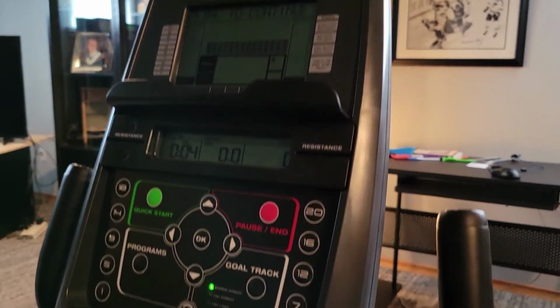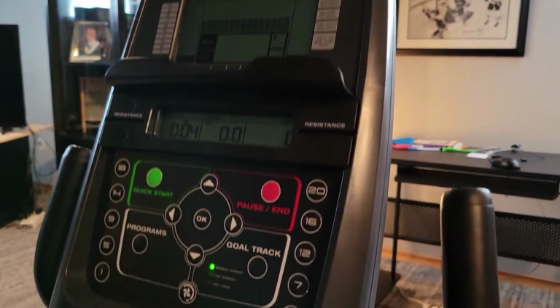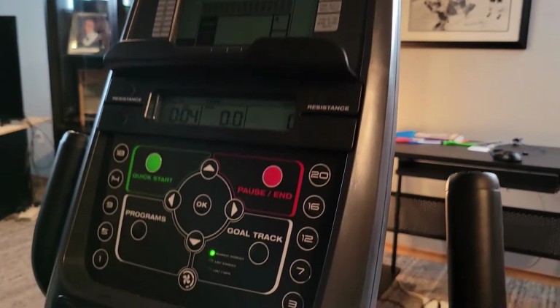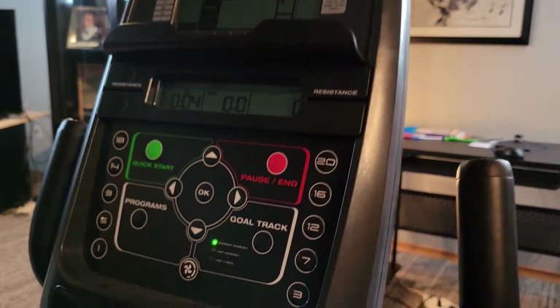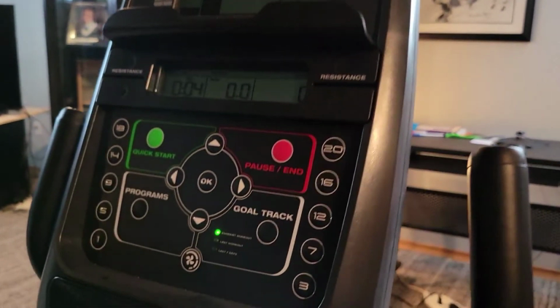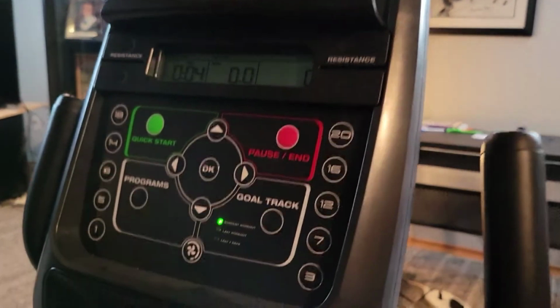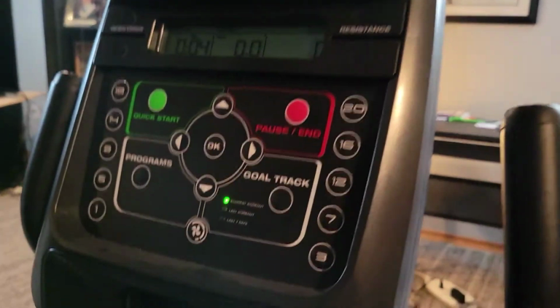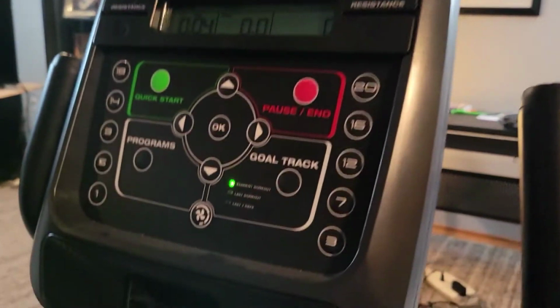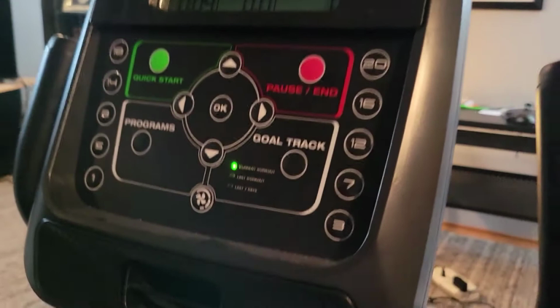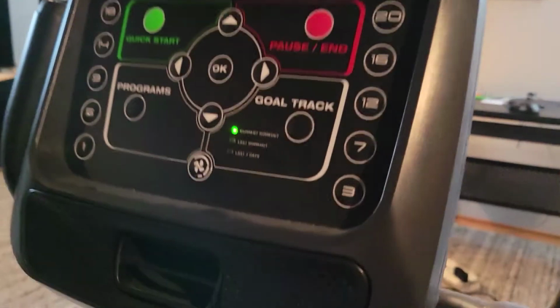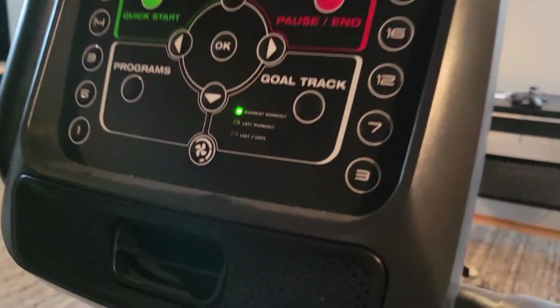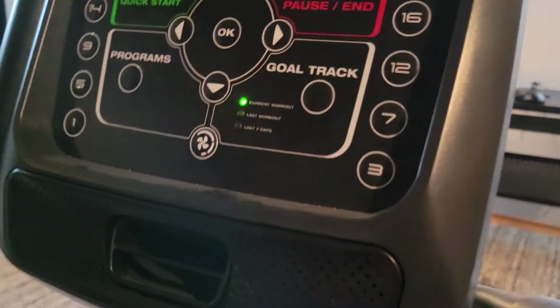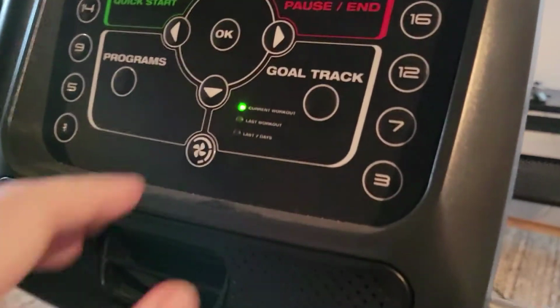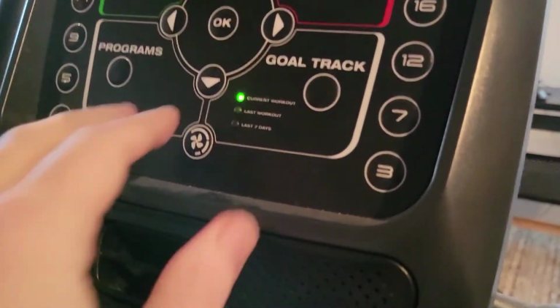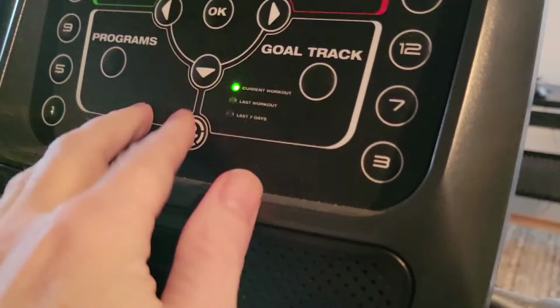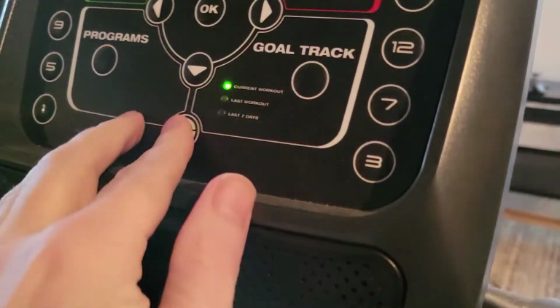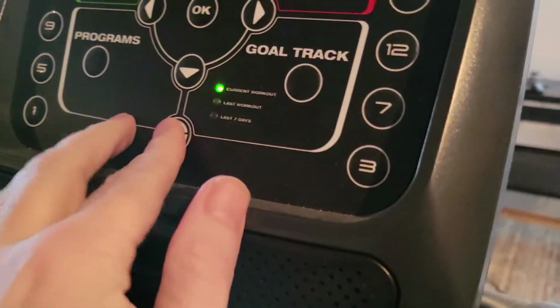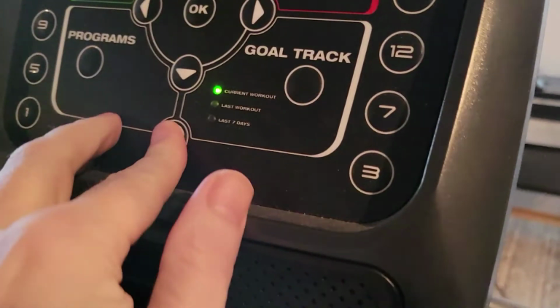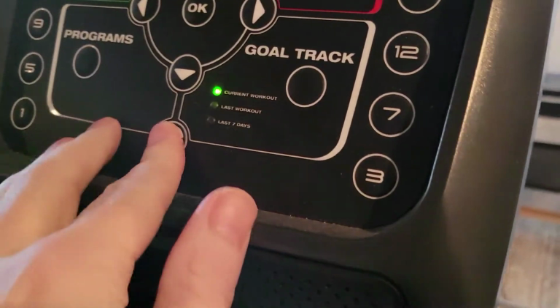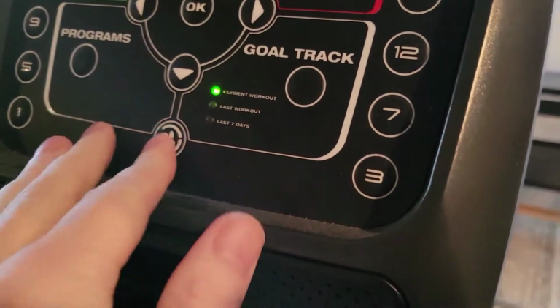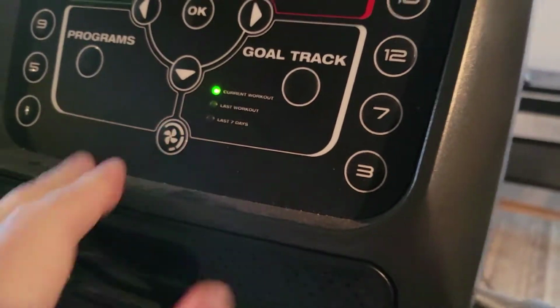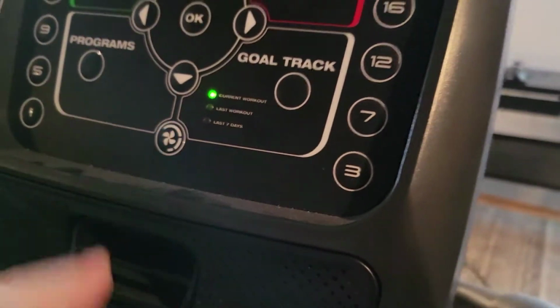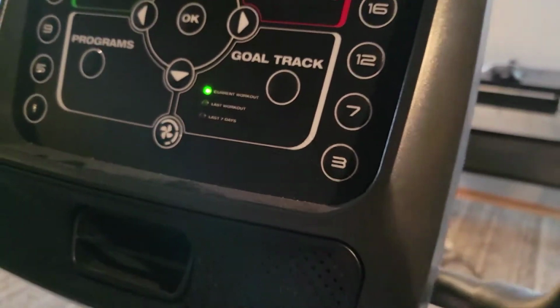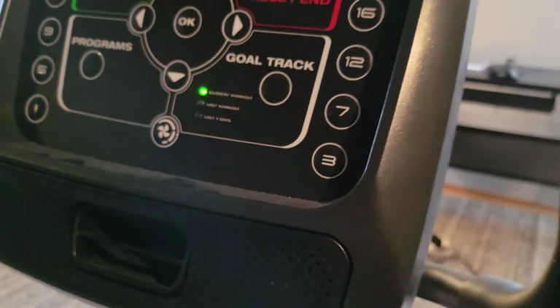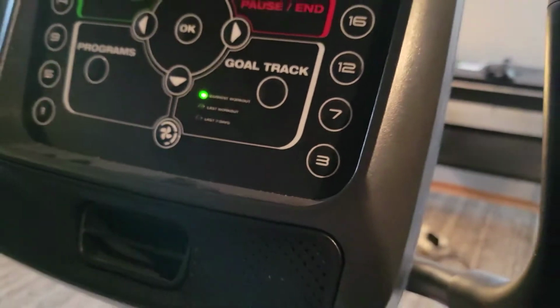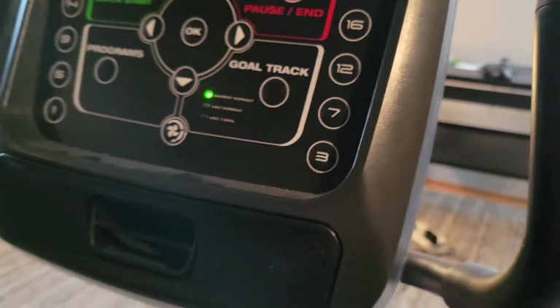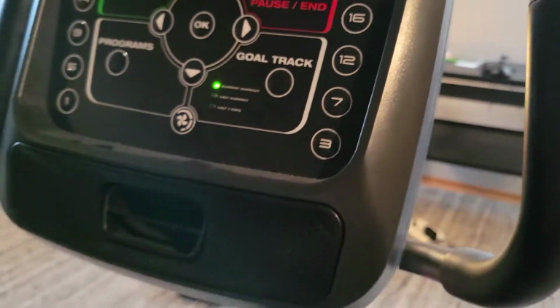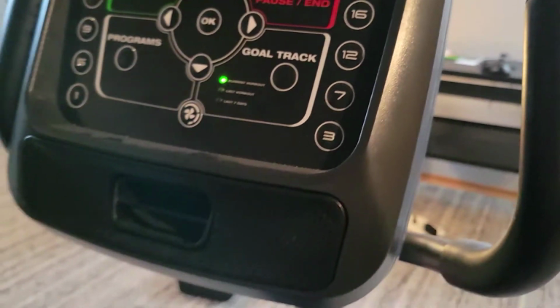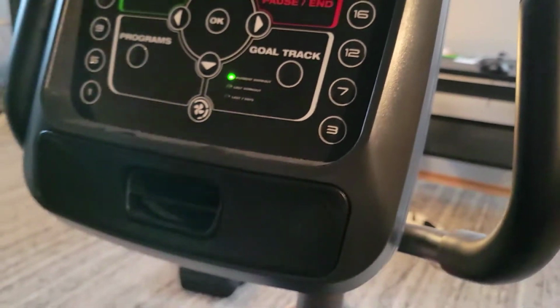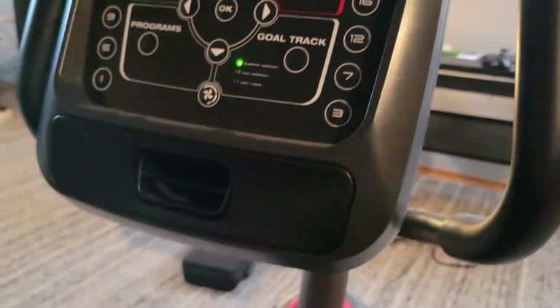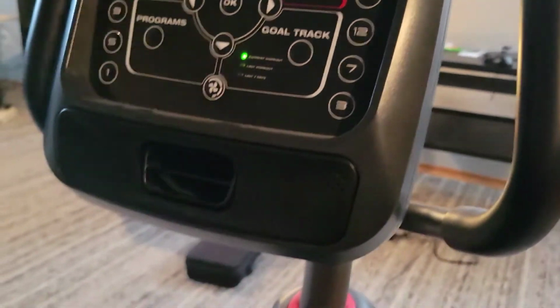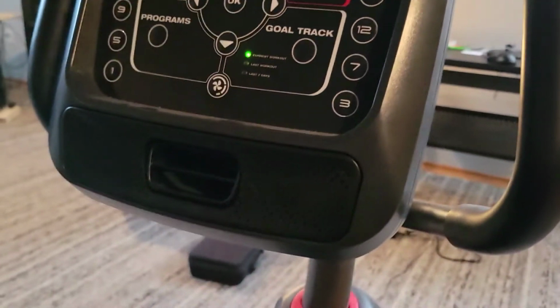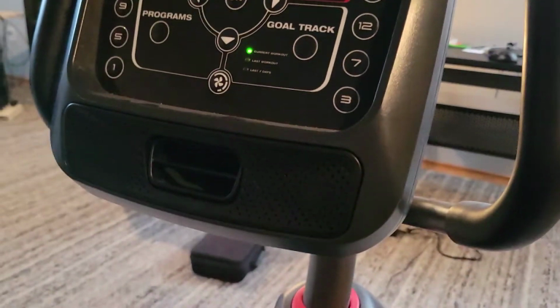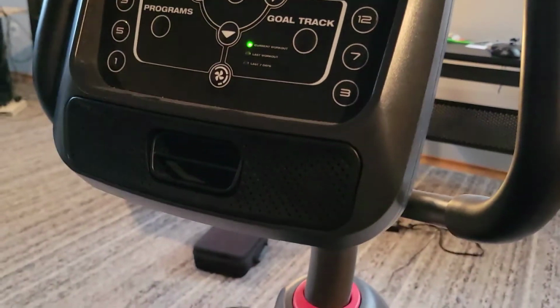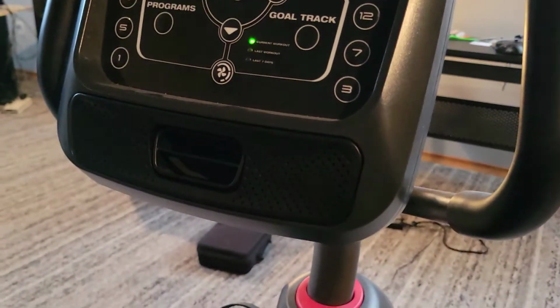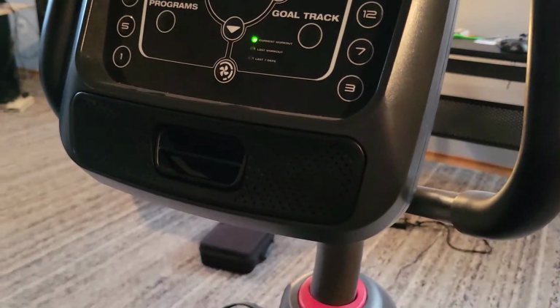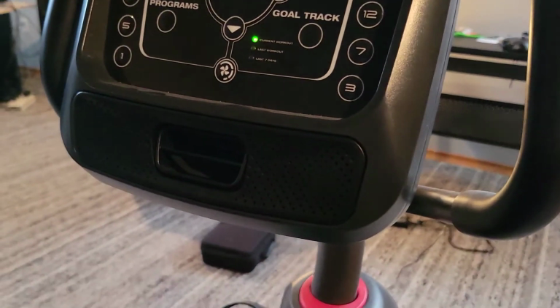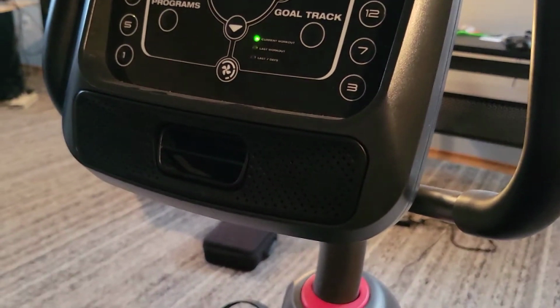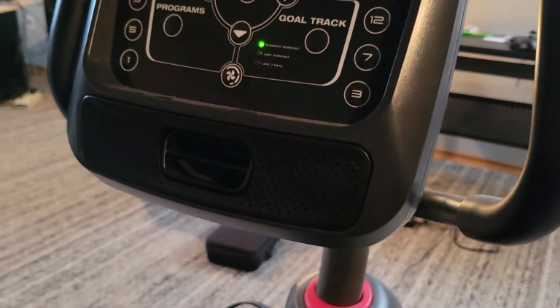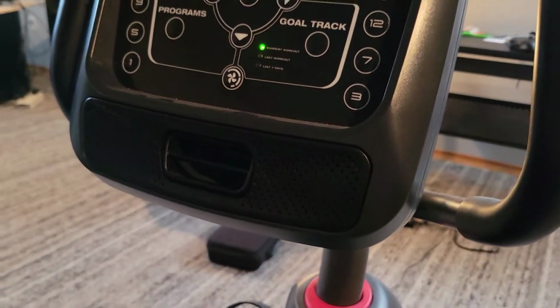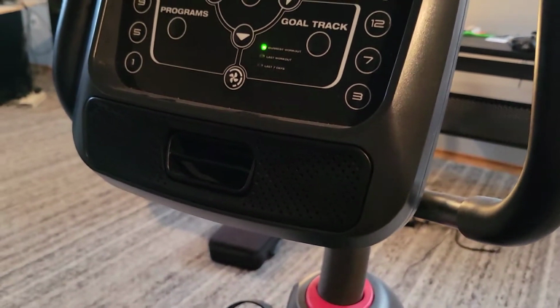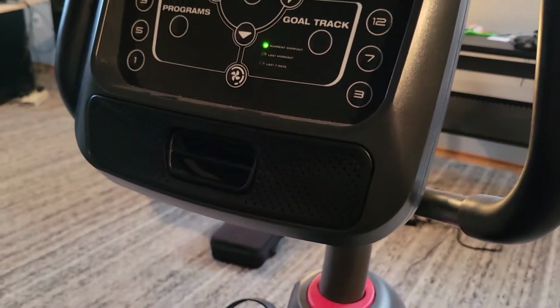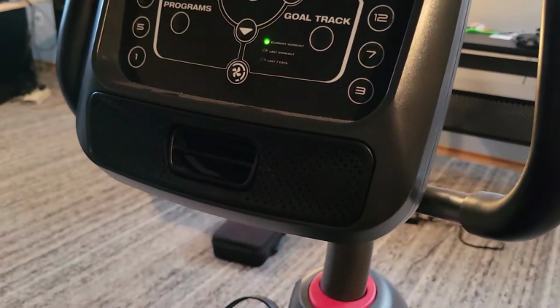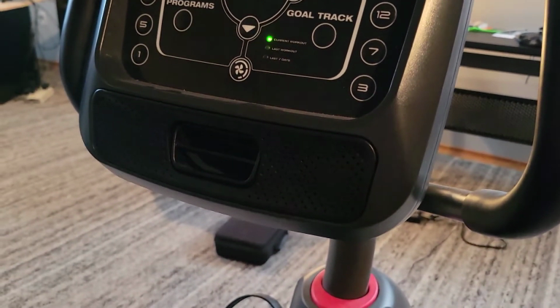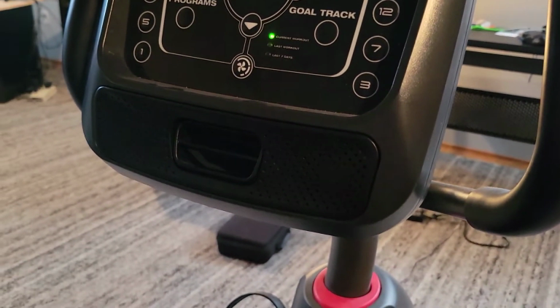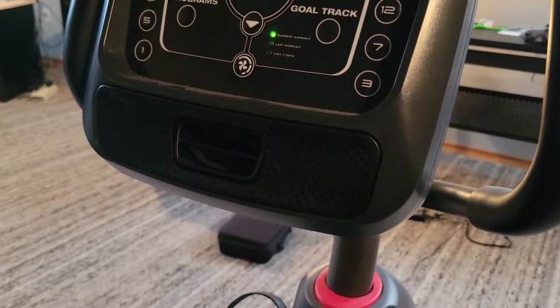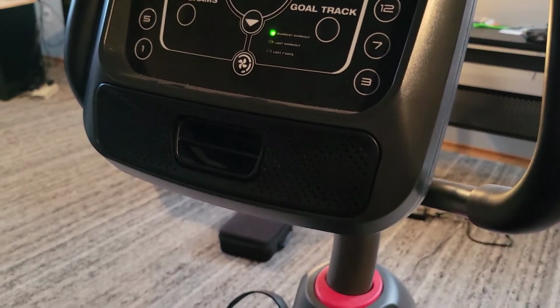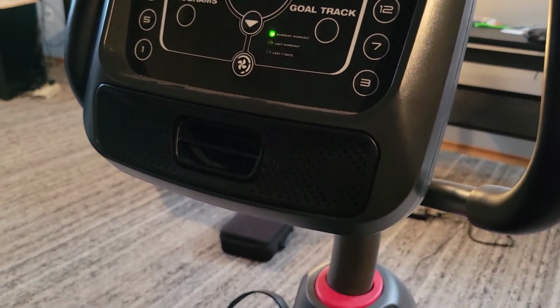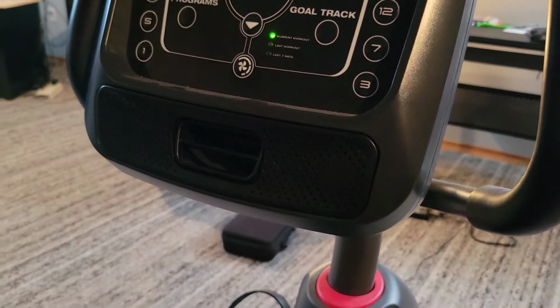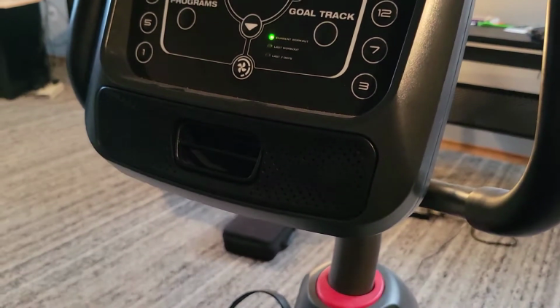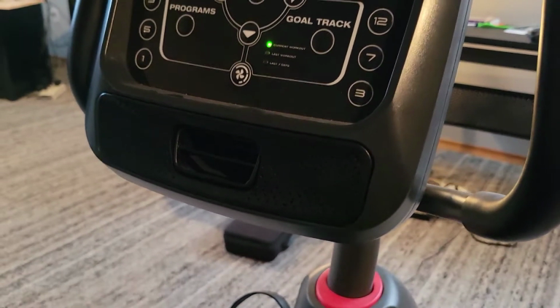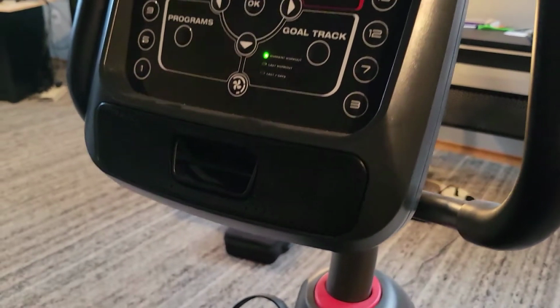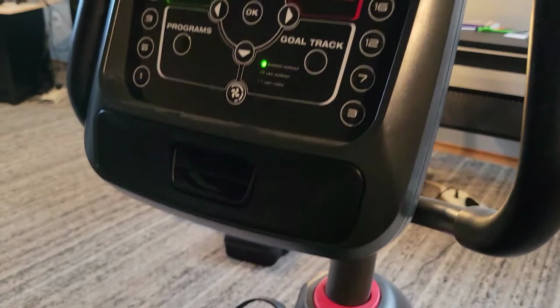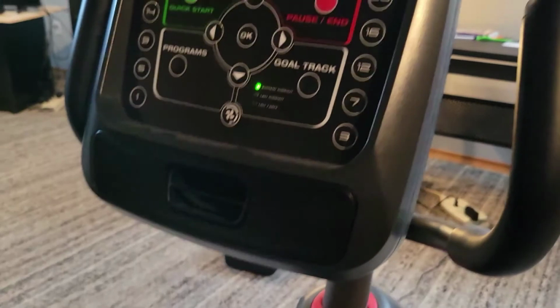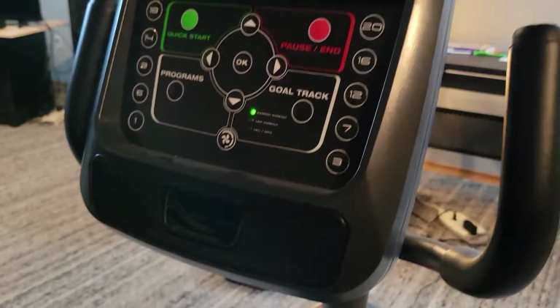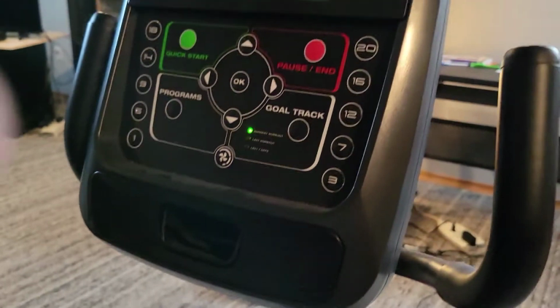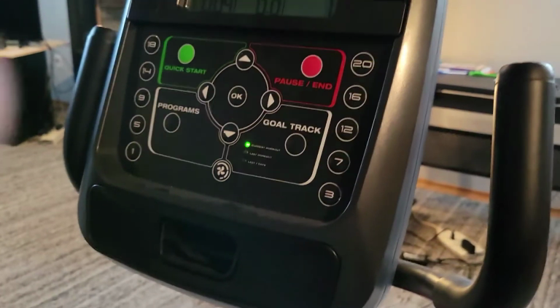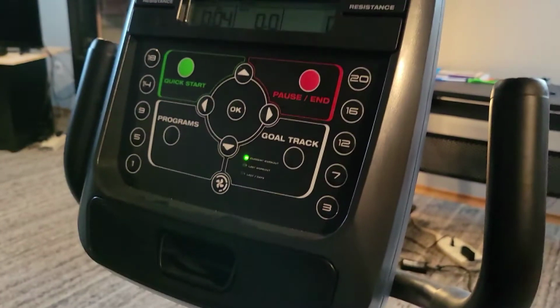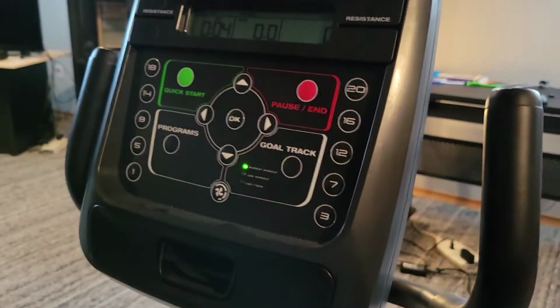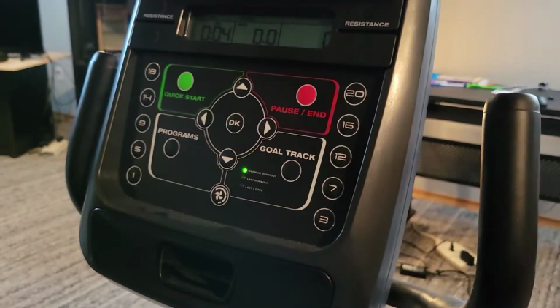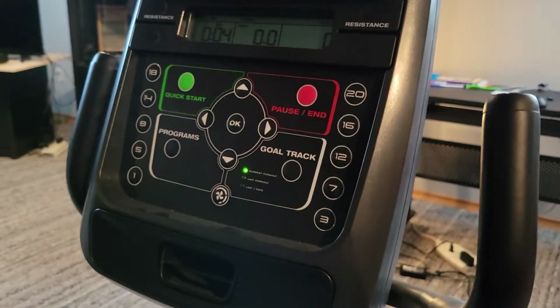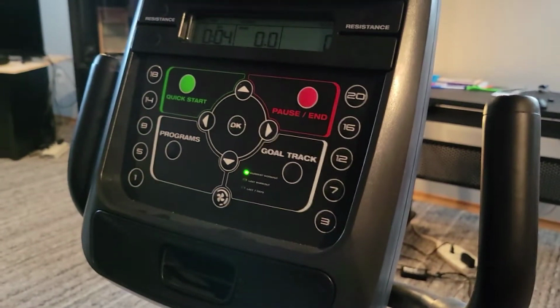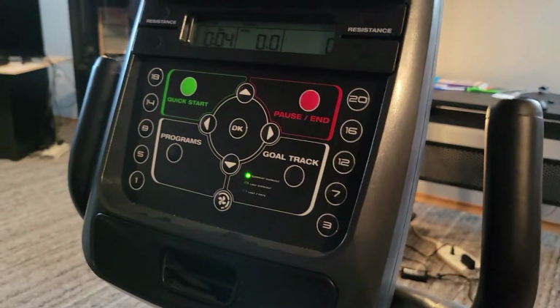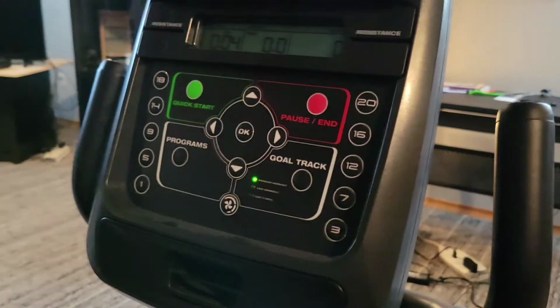There's an LCD screen and even a fan. I don't know if you can hear that, but yeah.